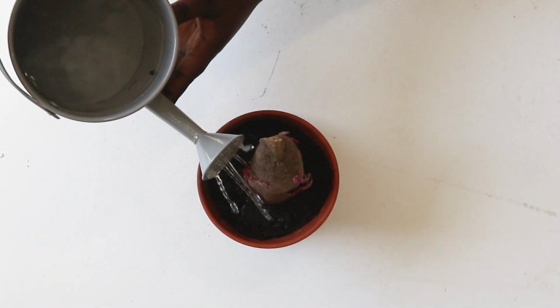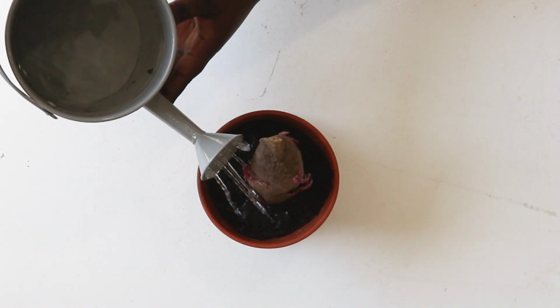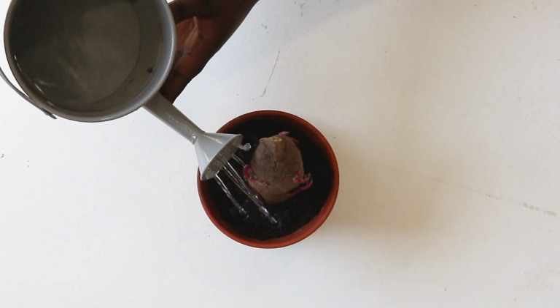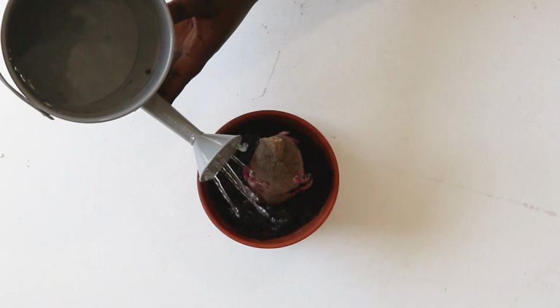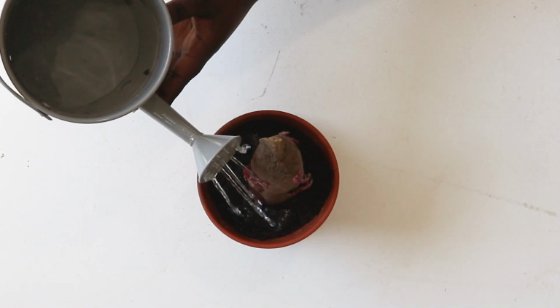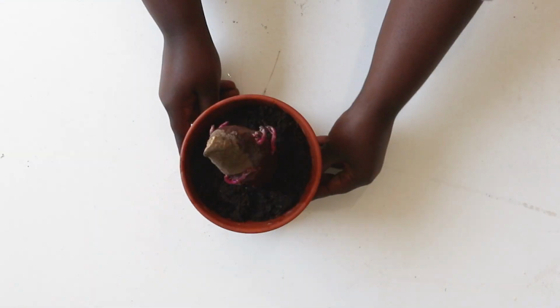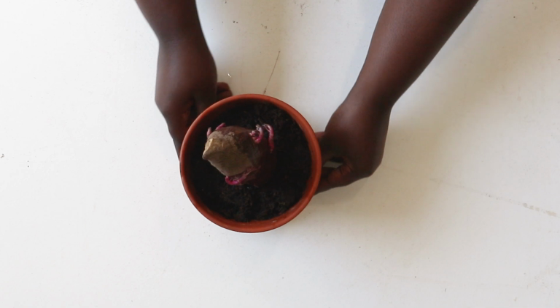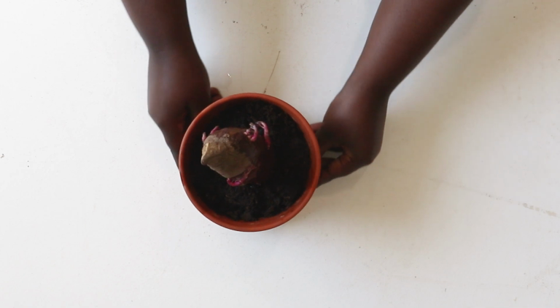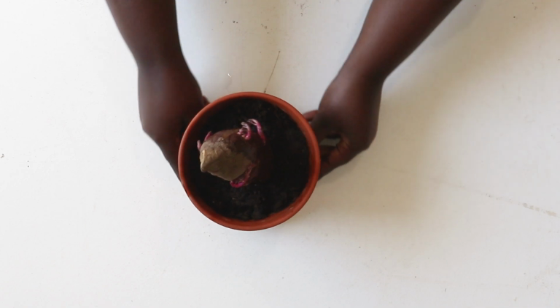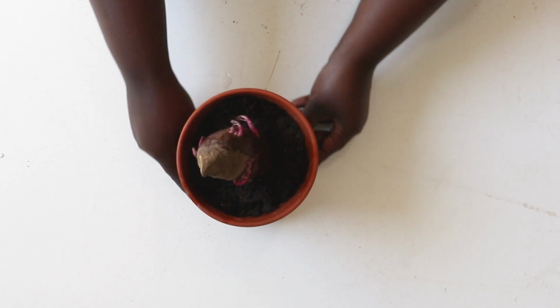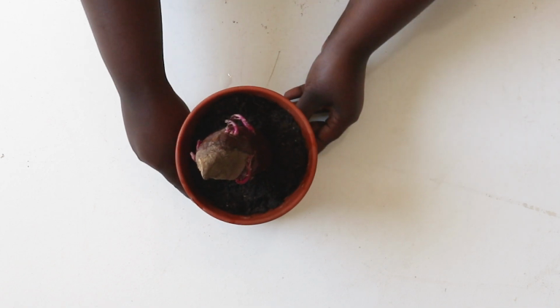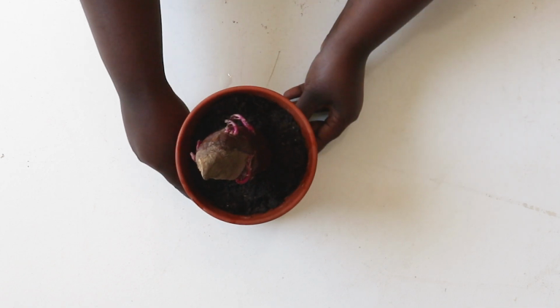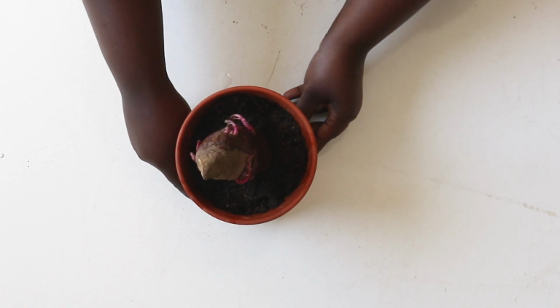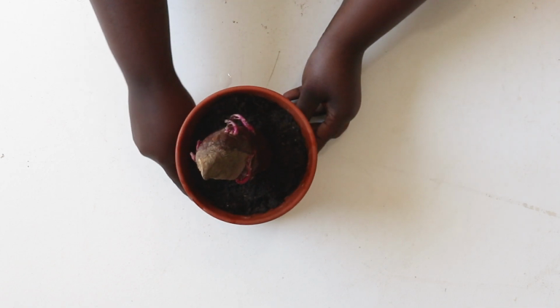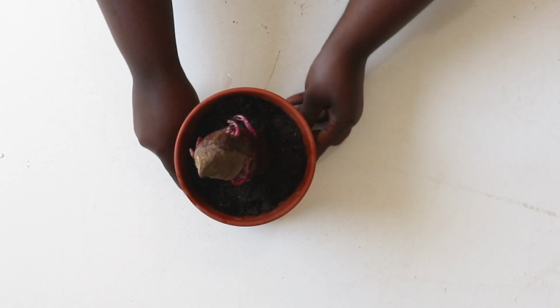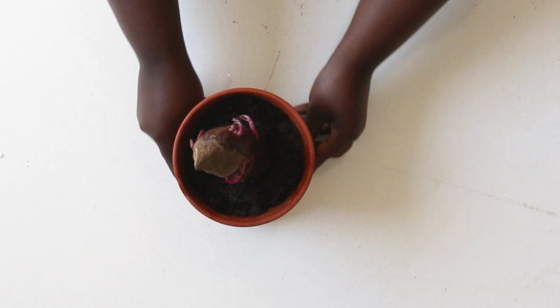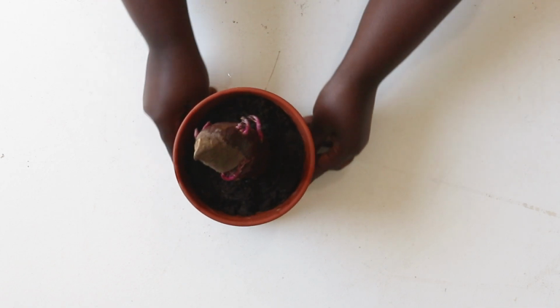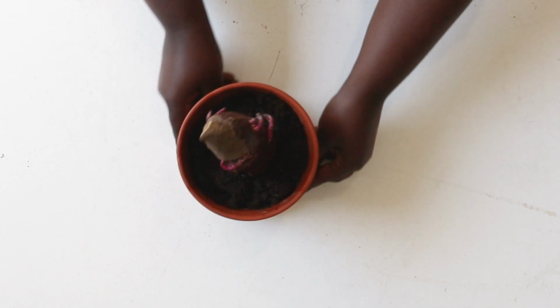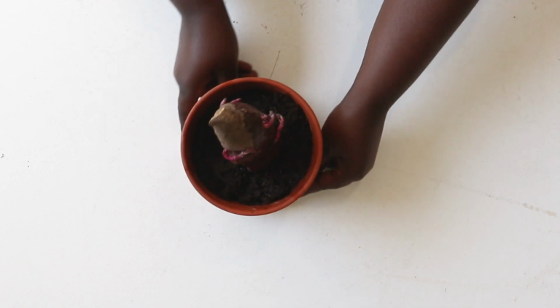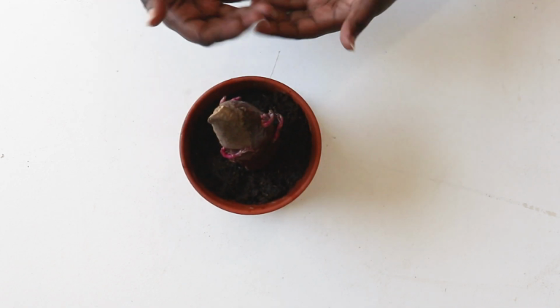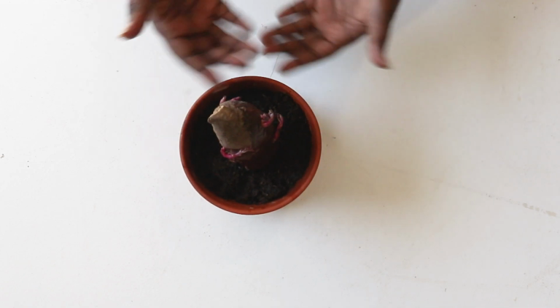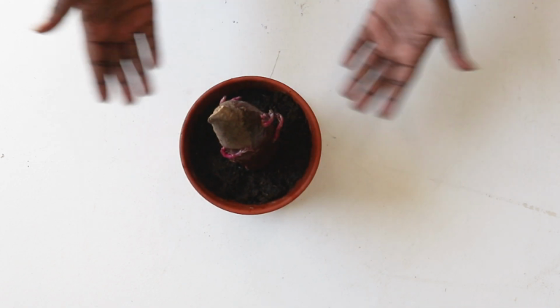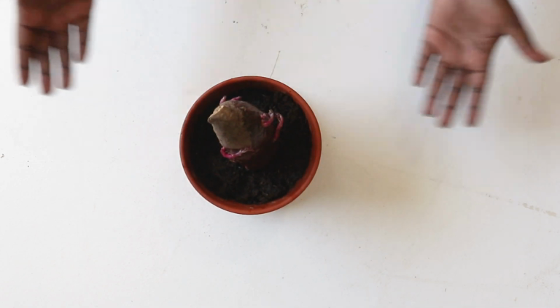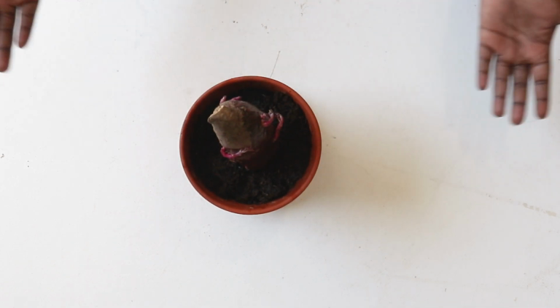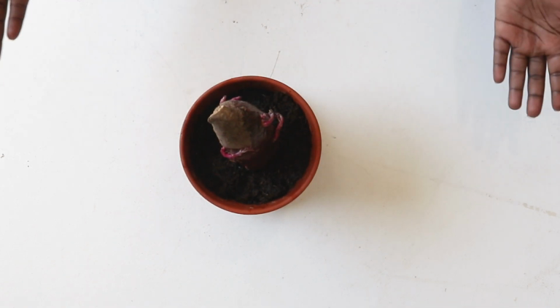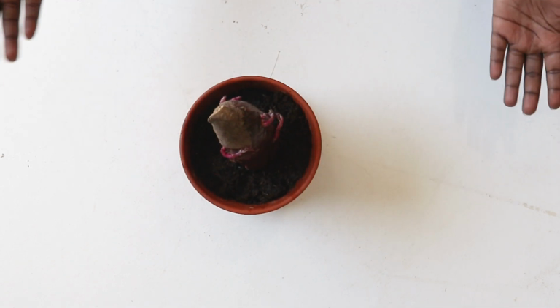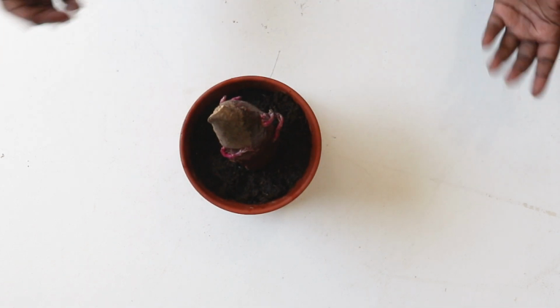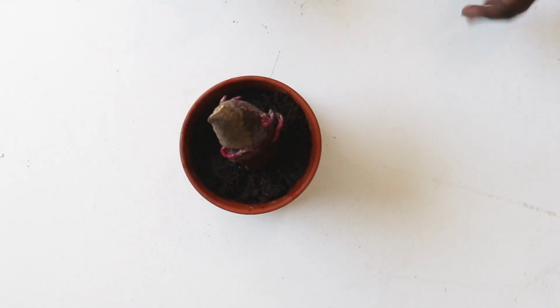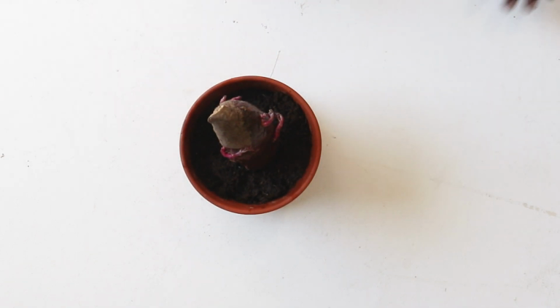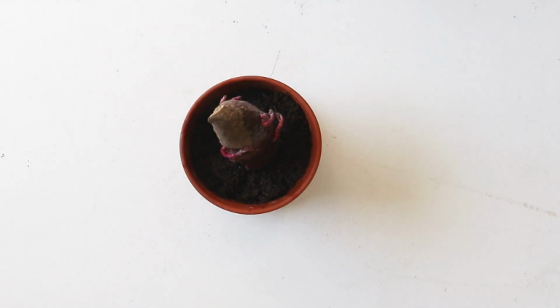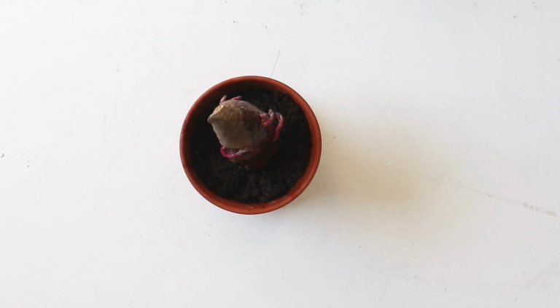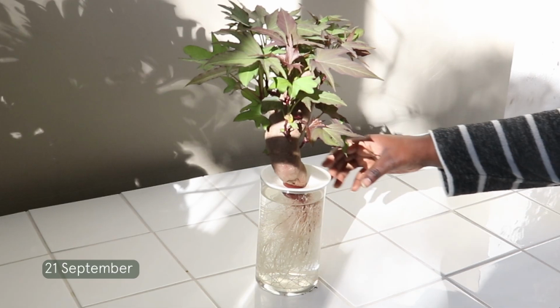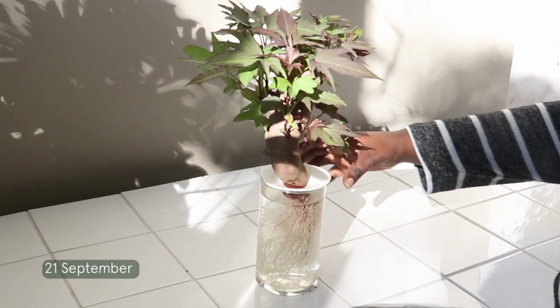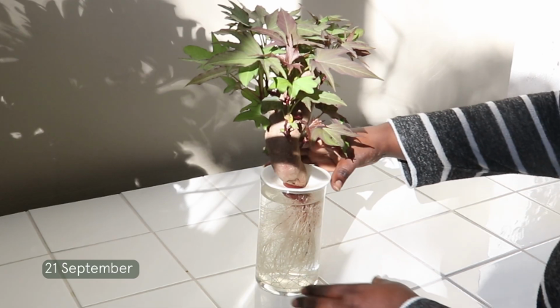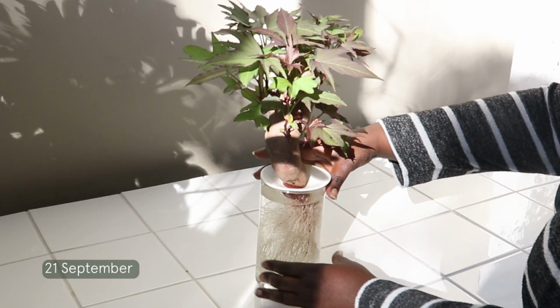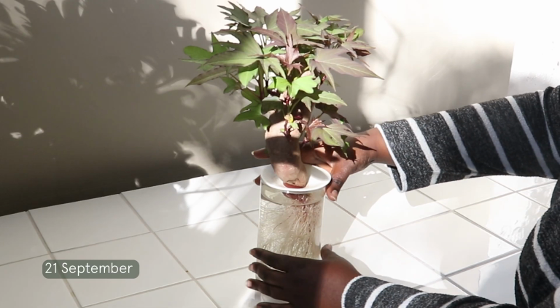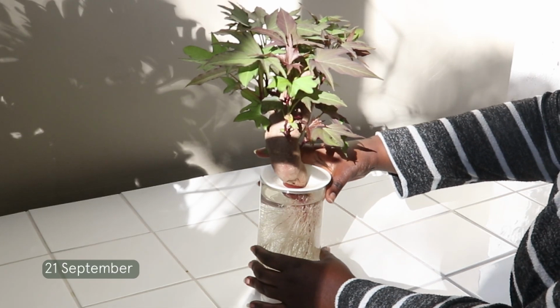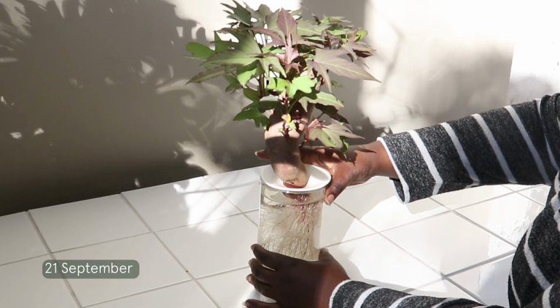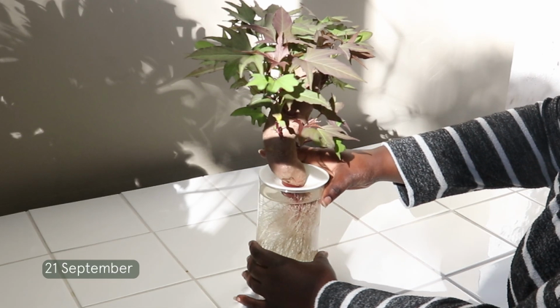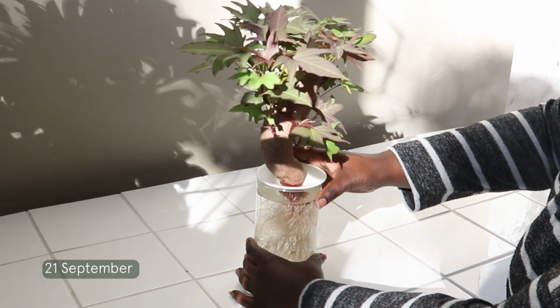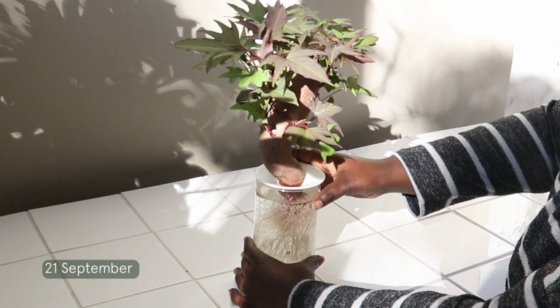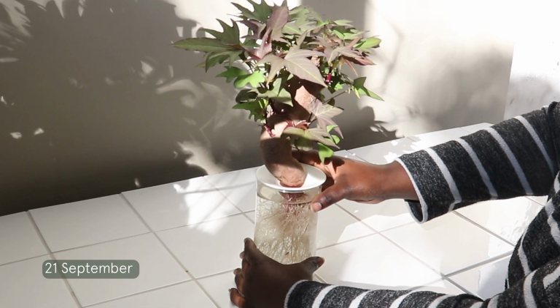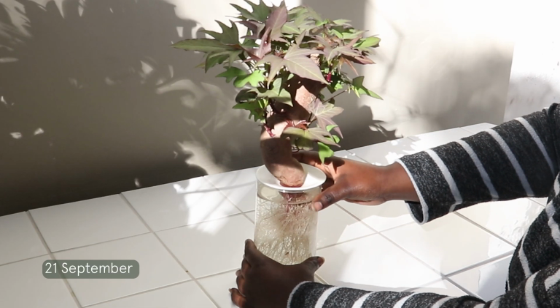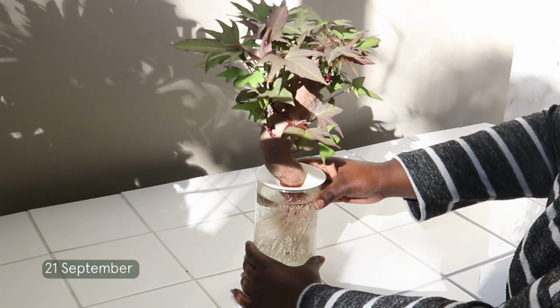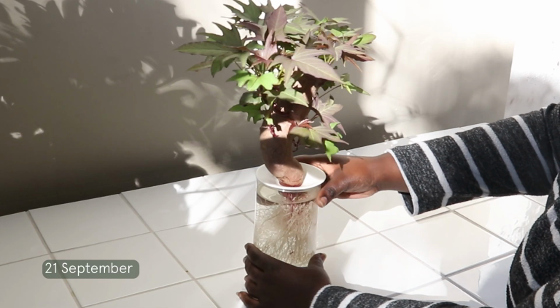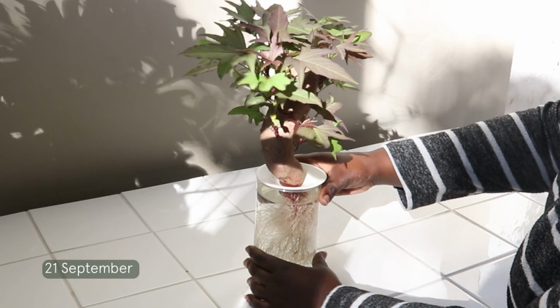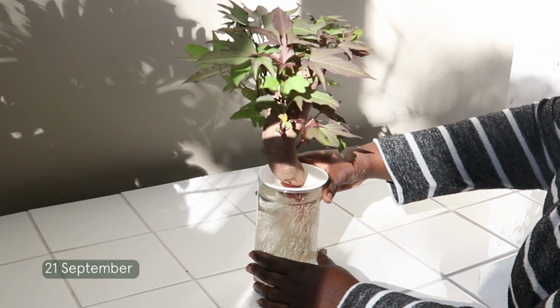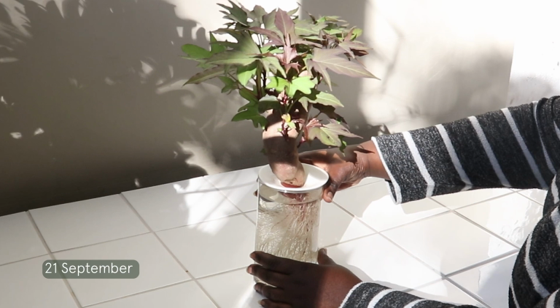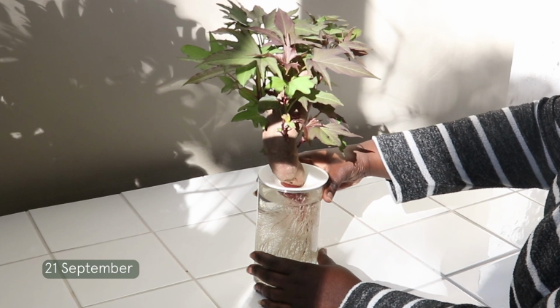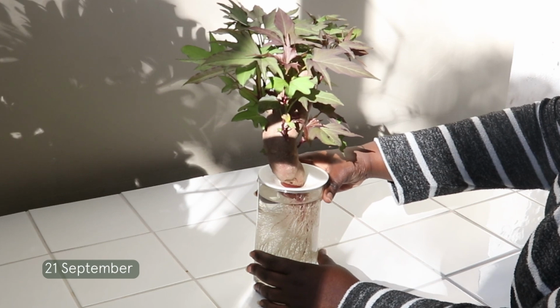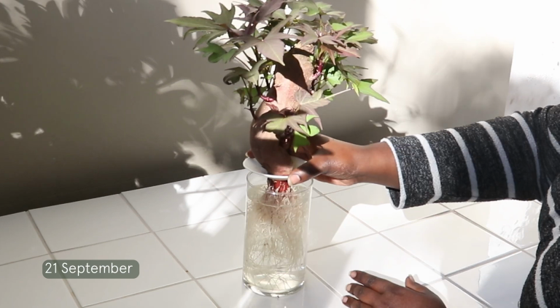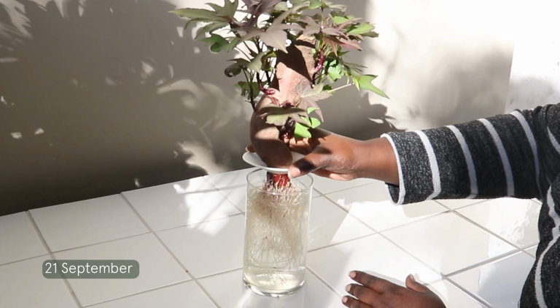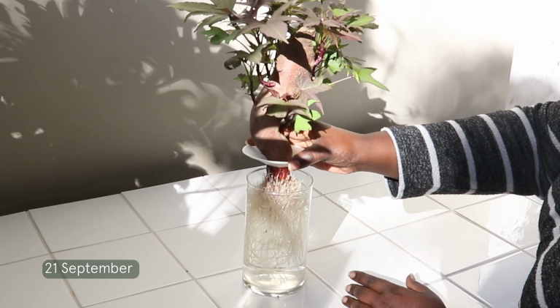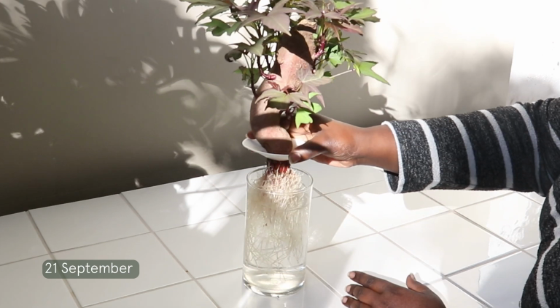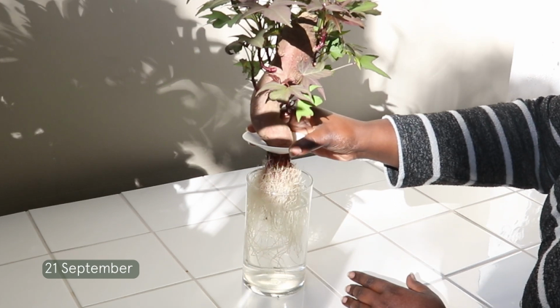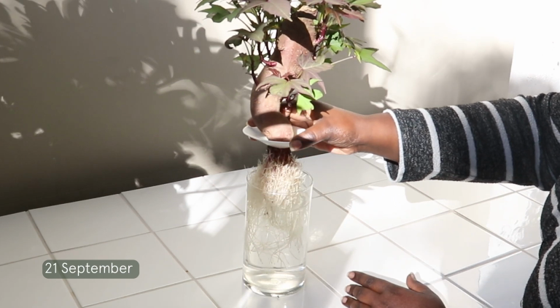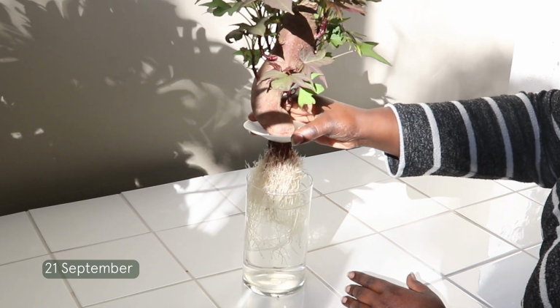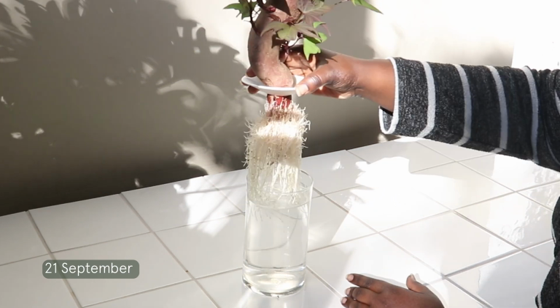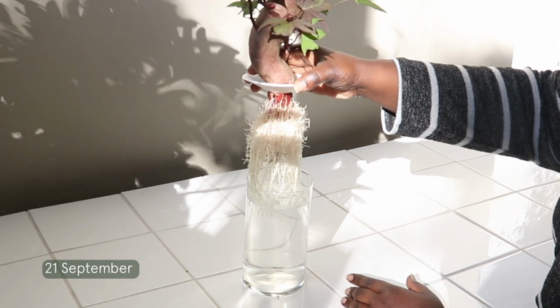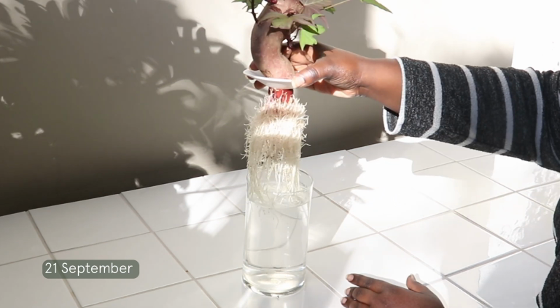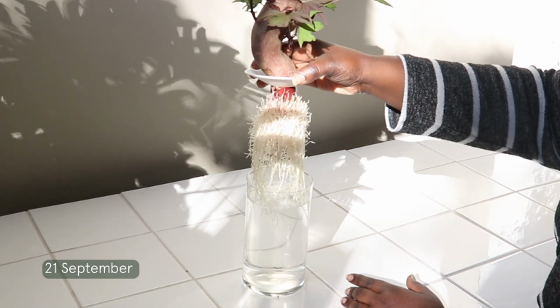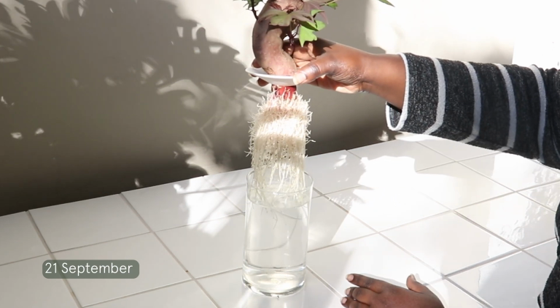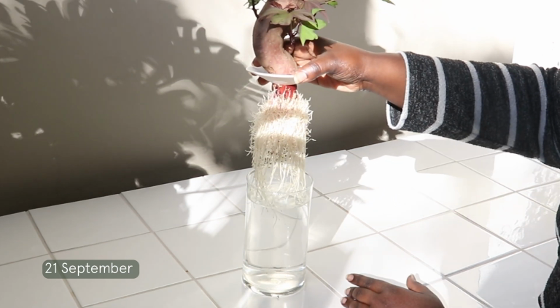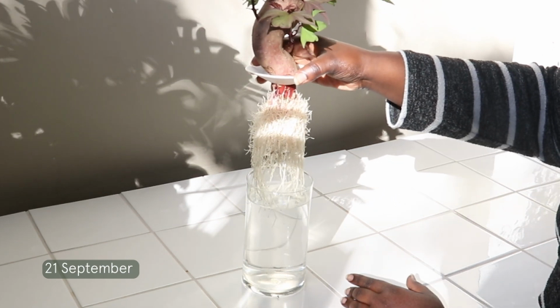Did you know the leaves of a sweet potato are also edible? They are used in a lot of Asian cuisines for stir fries and other tasty dishes you can also try out.